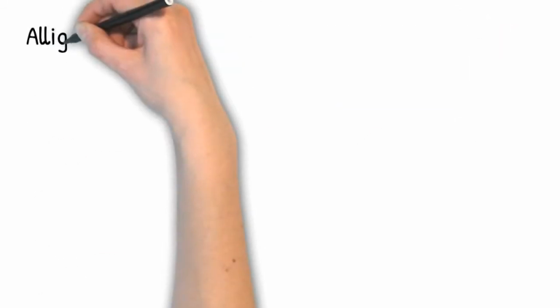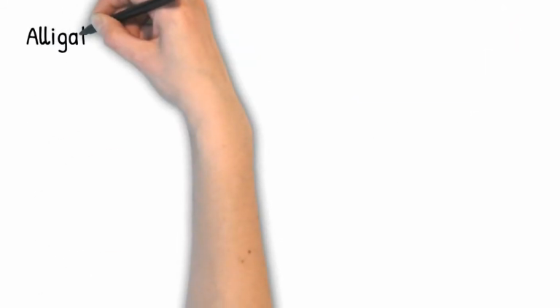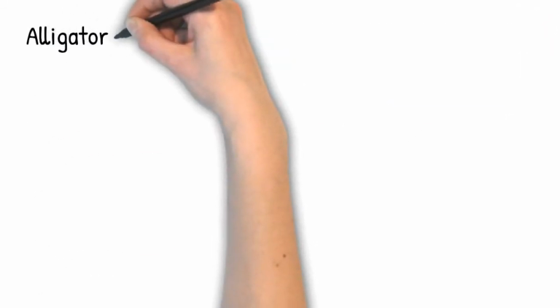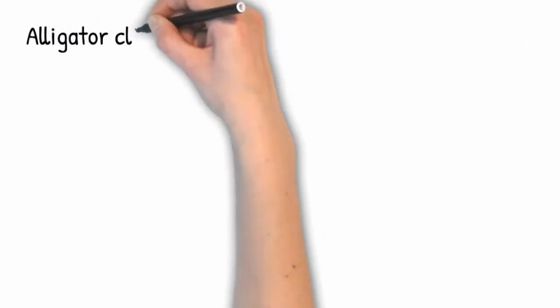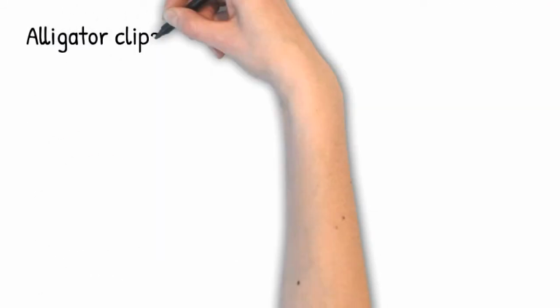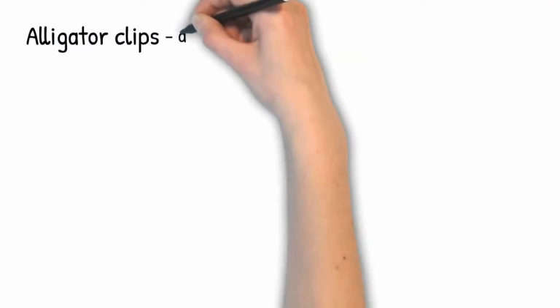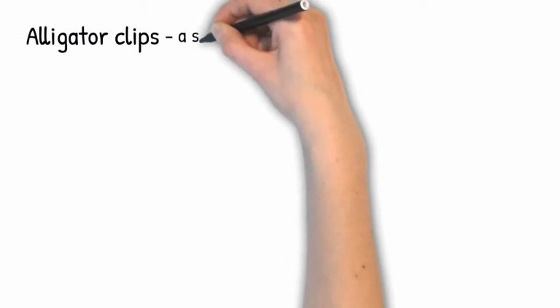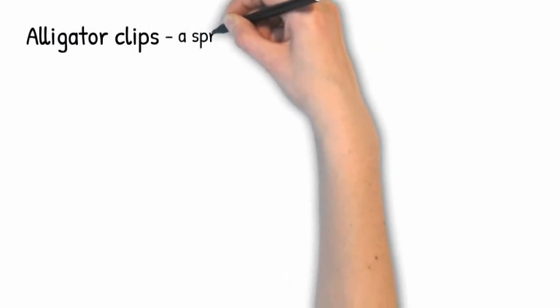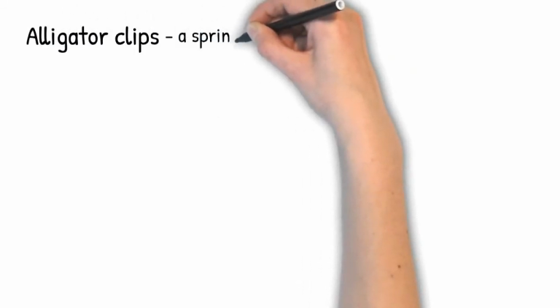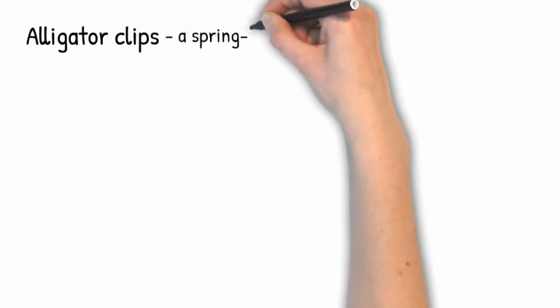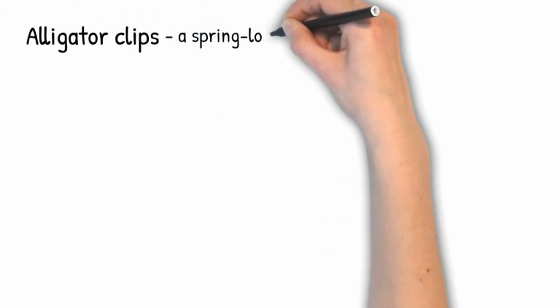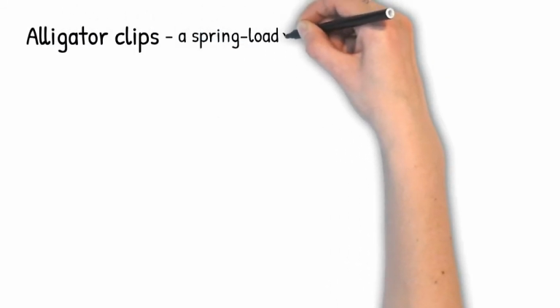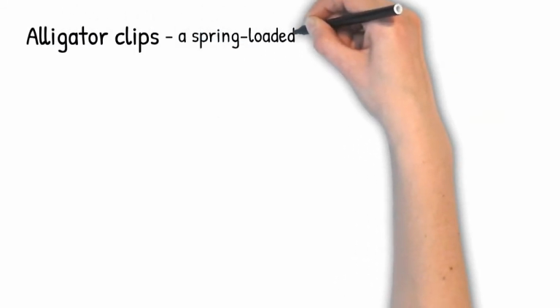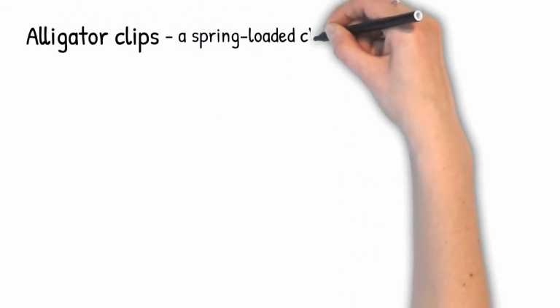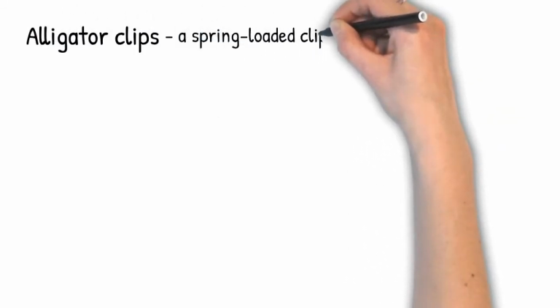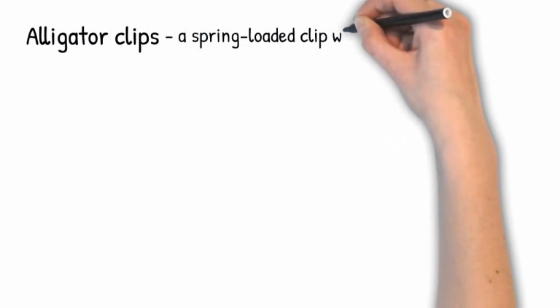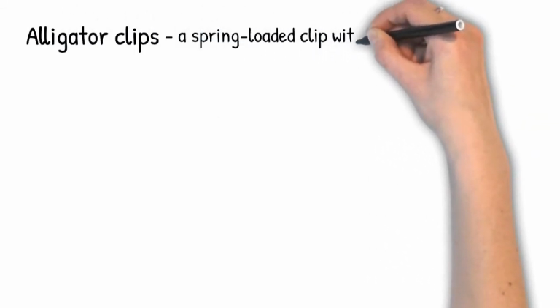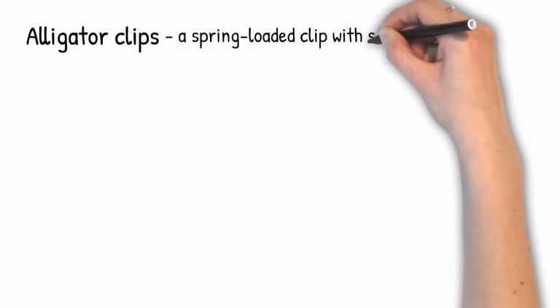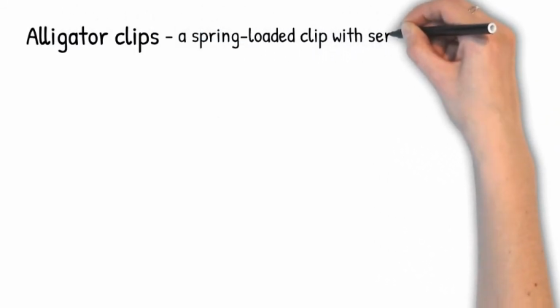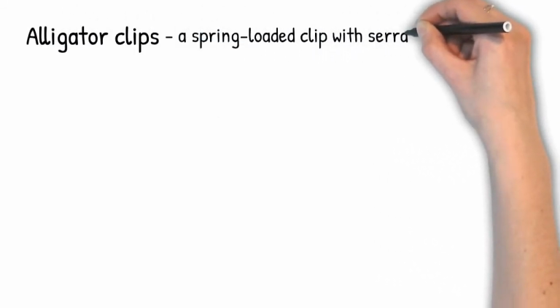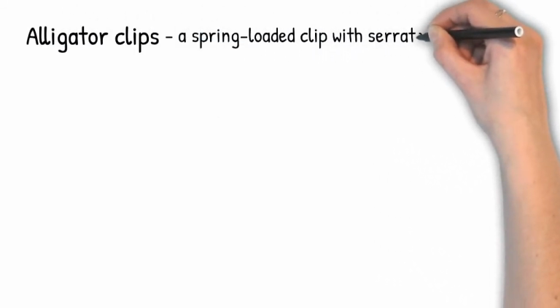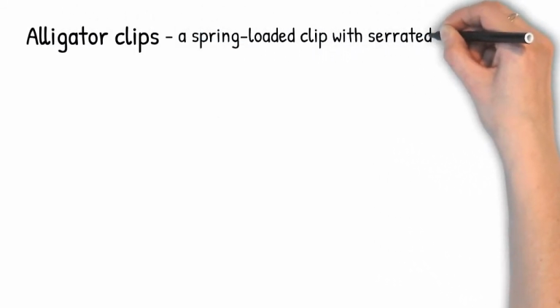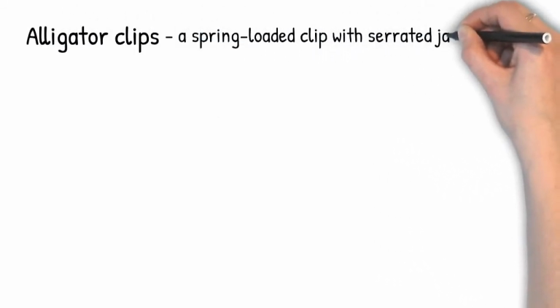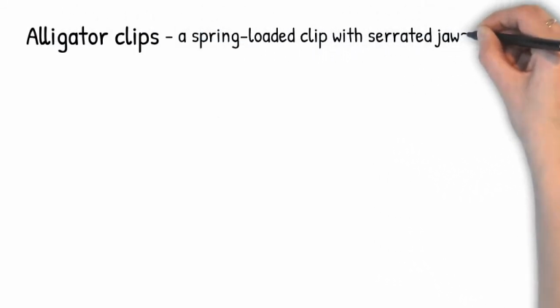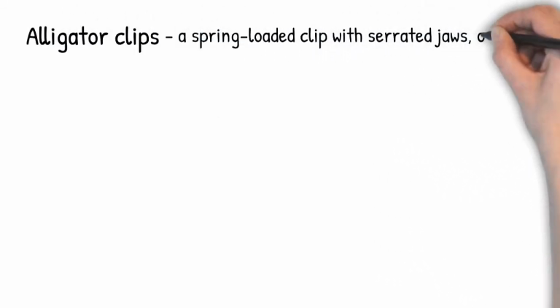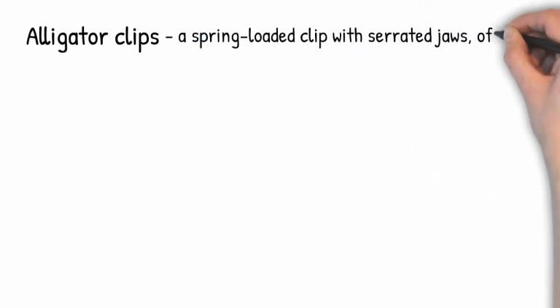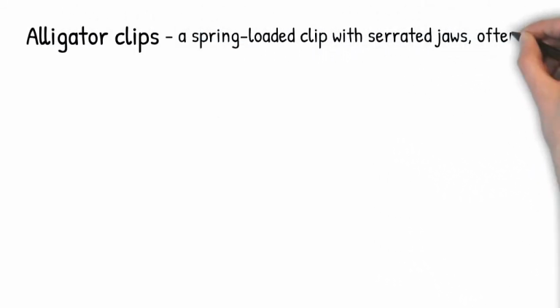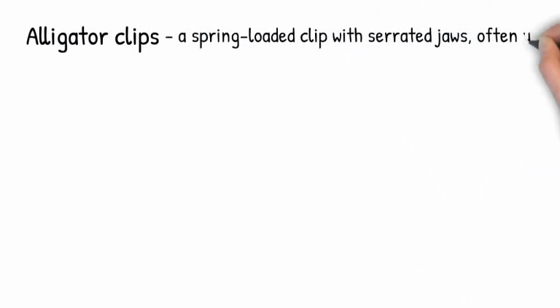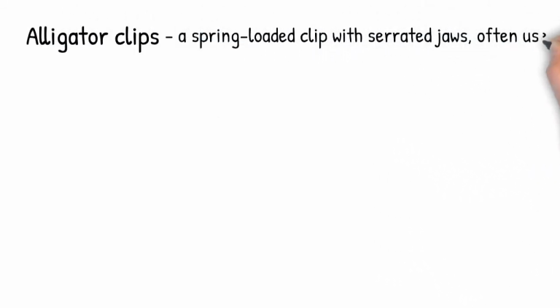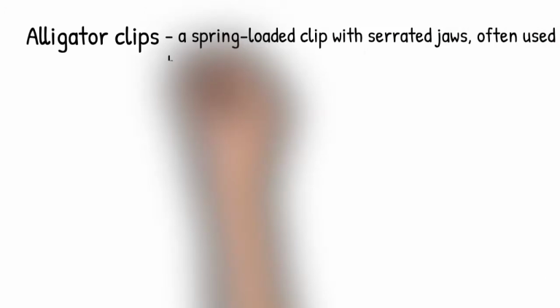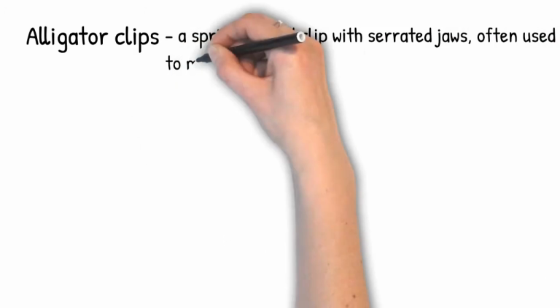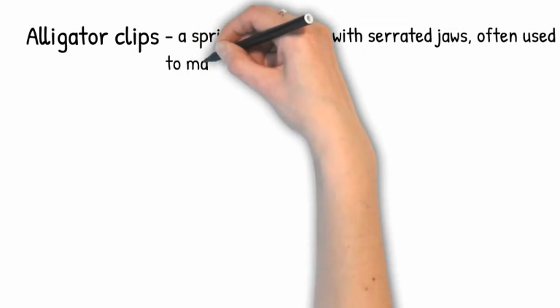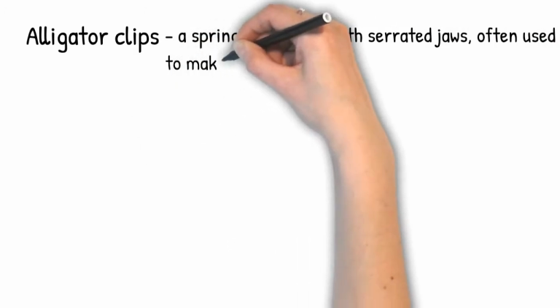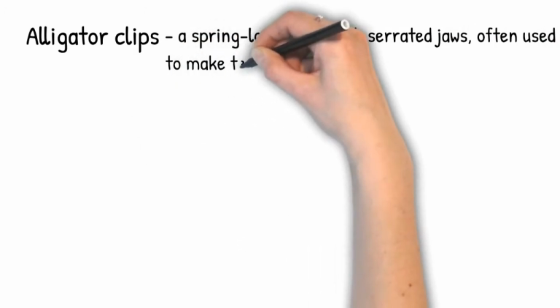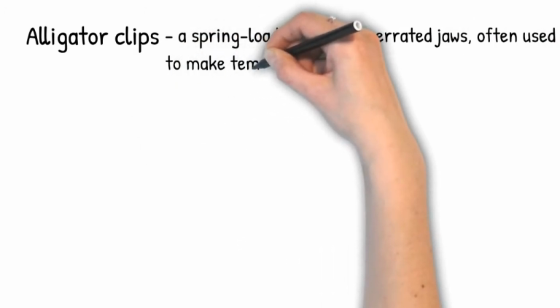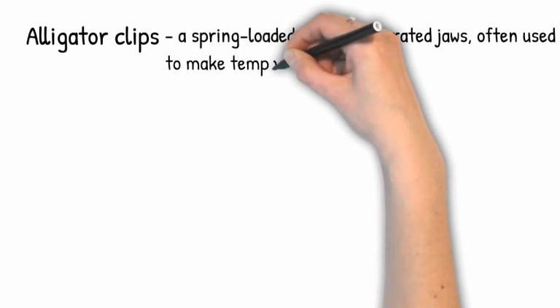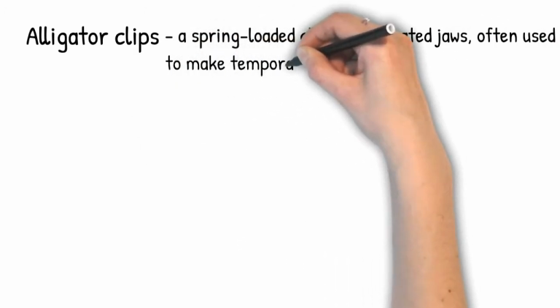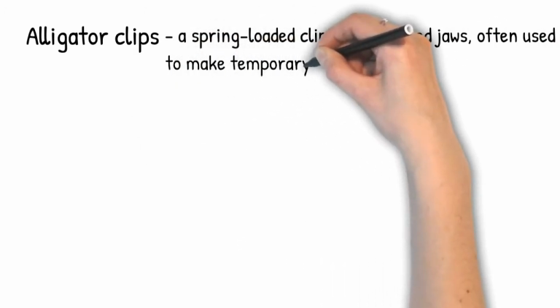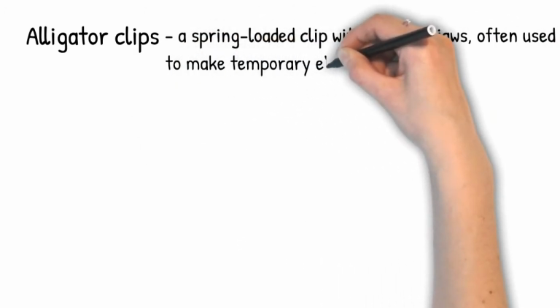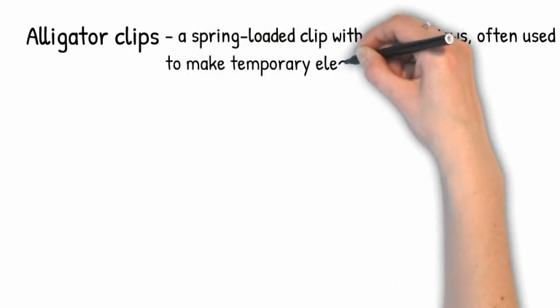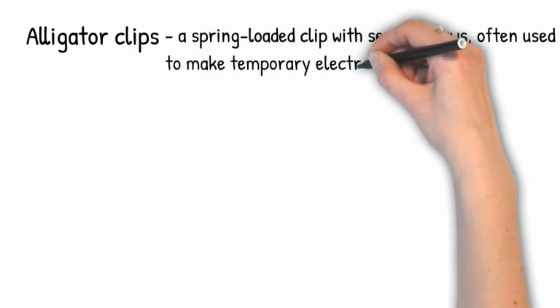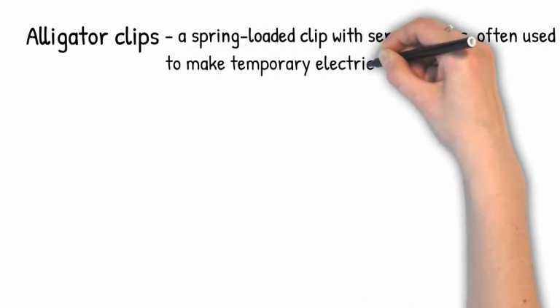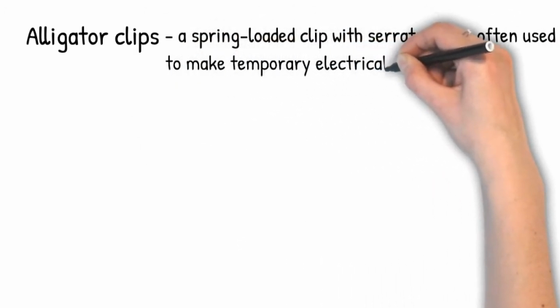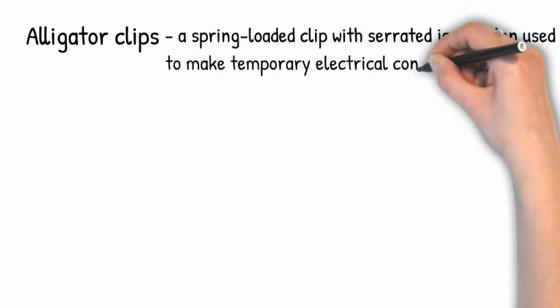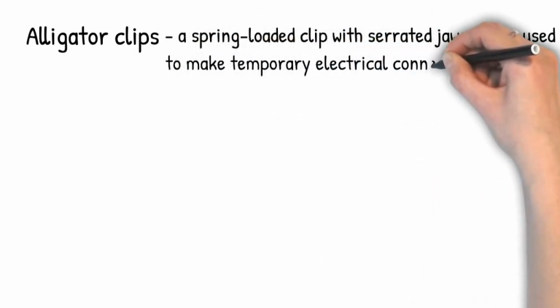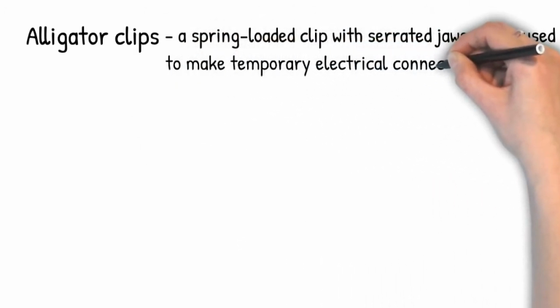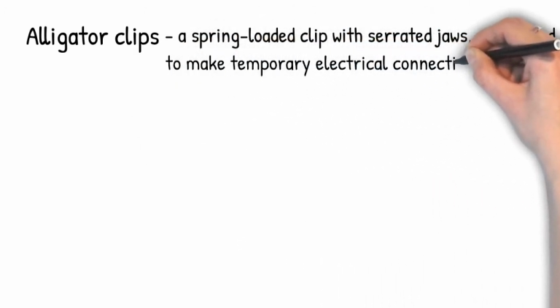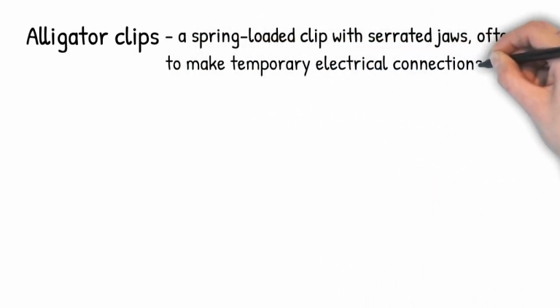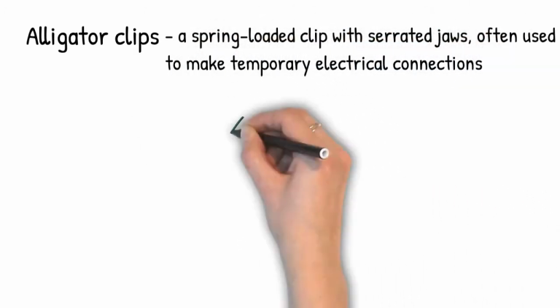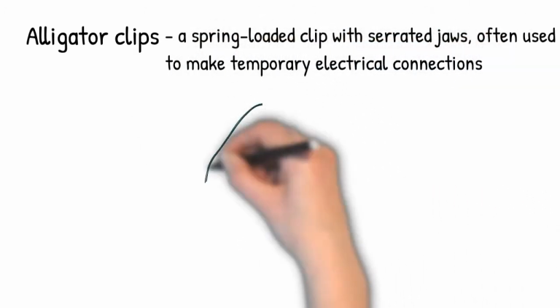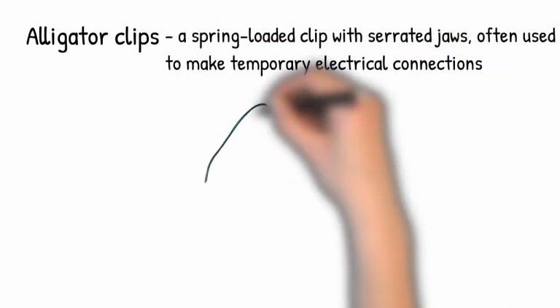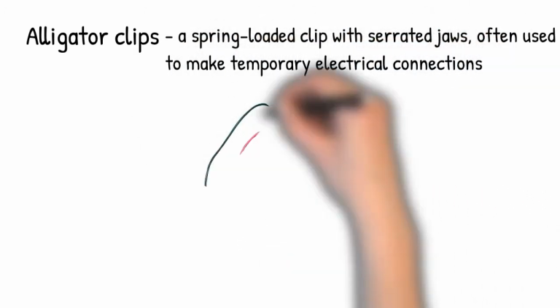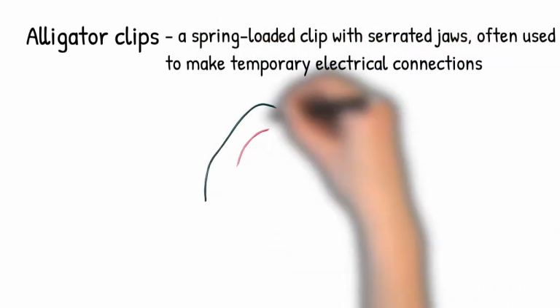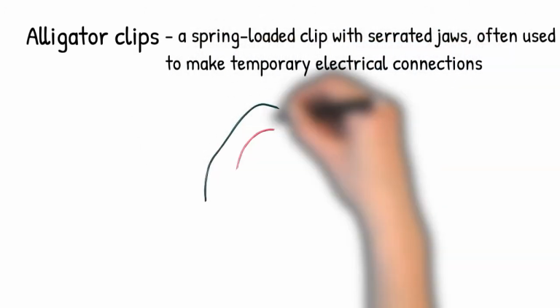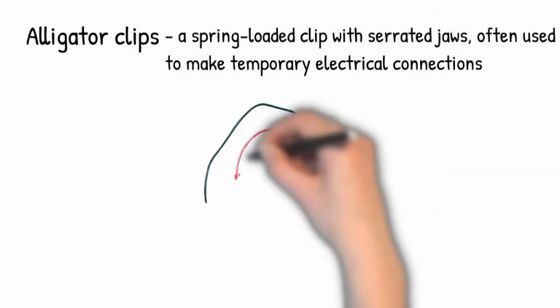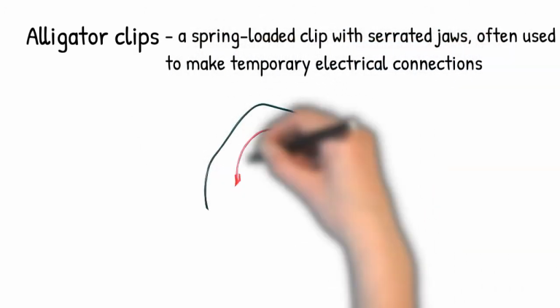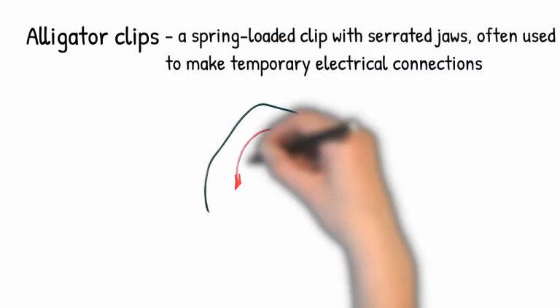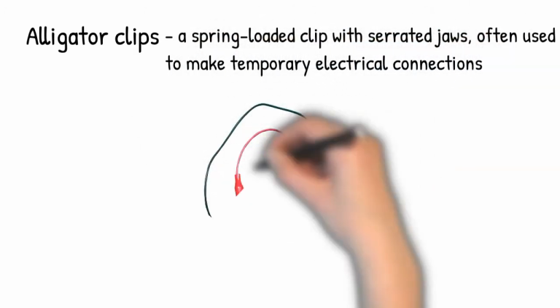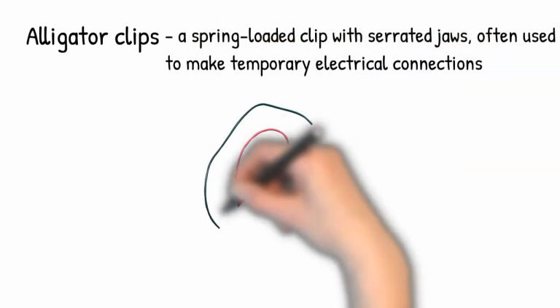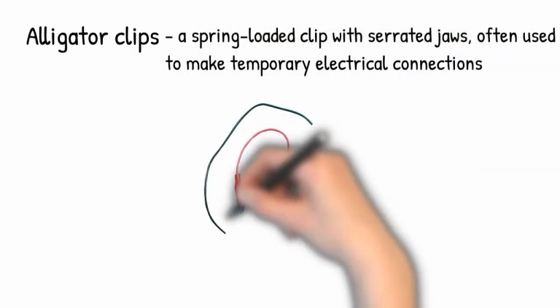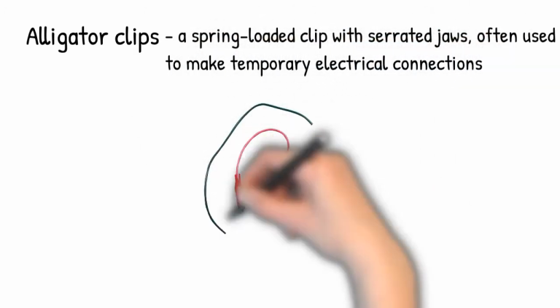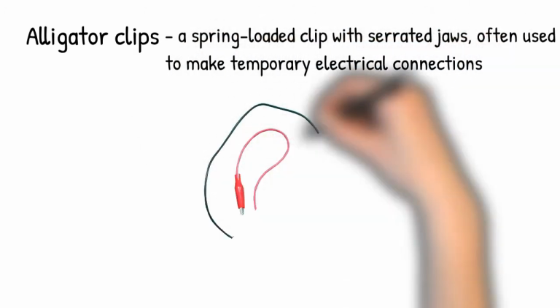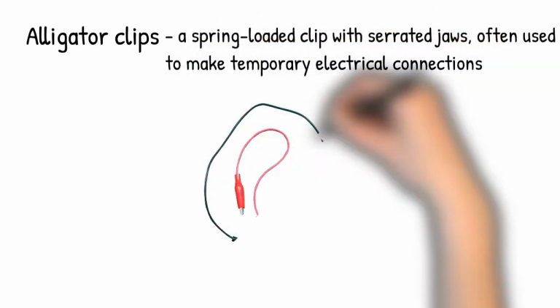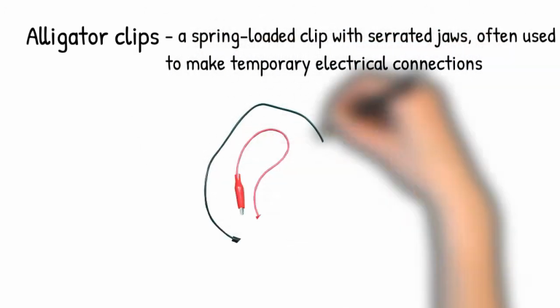Alligator clips. A spring-loaded clip with serrated jaws, often used to make temporary electrical connections.